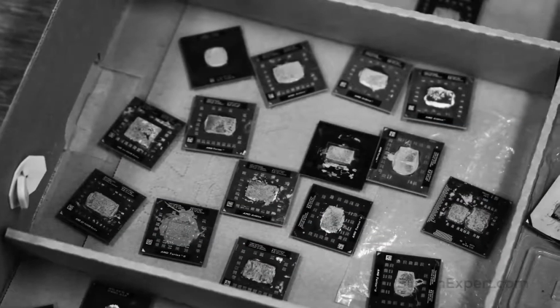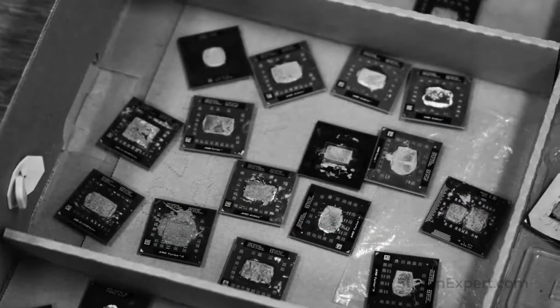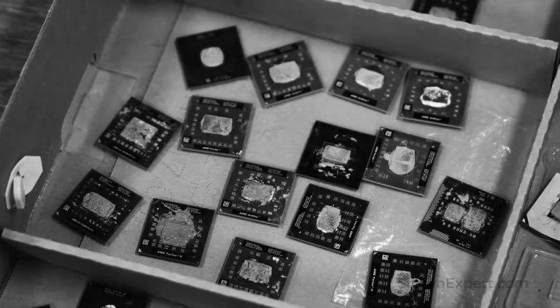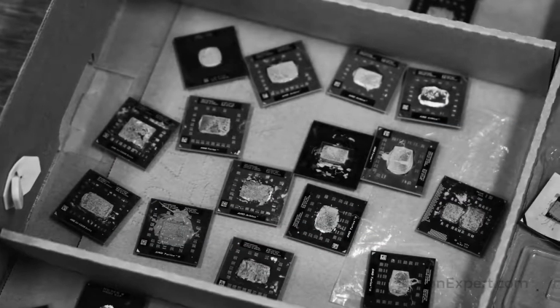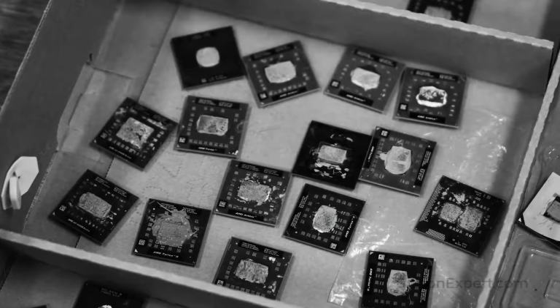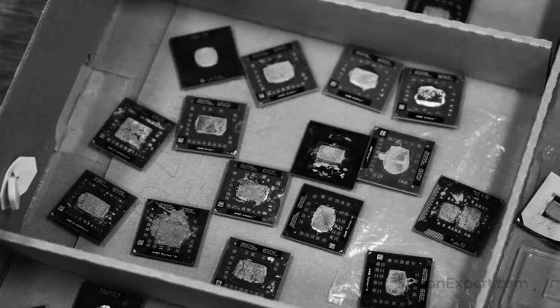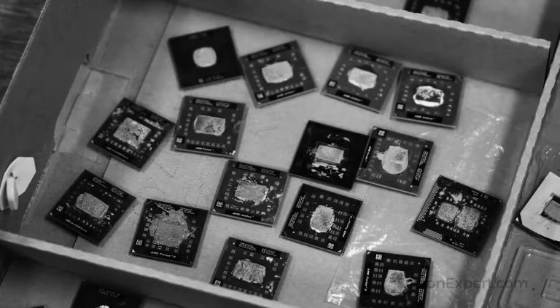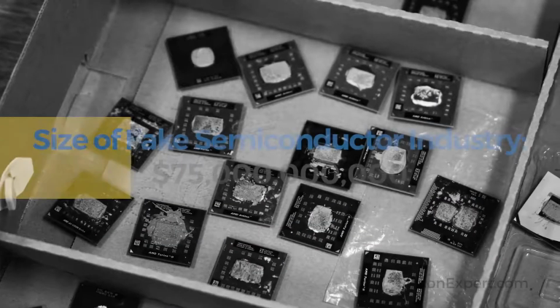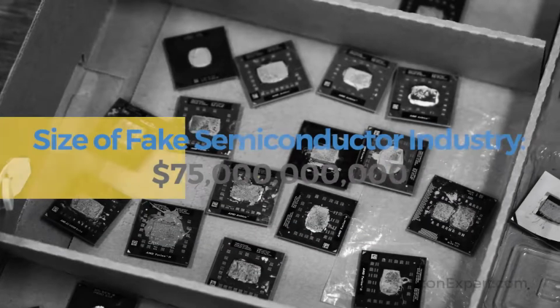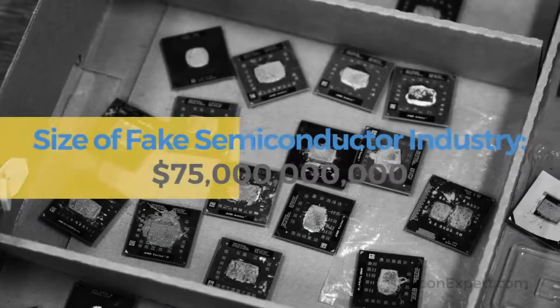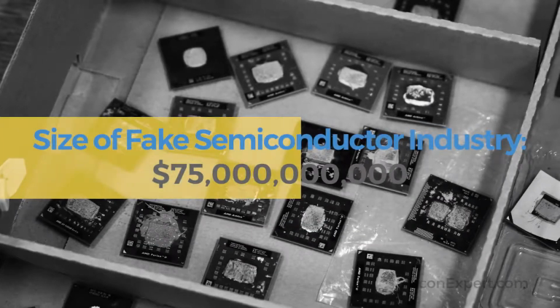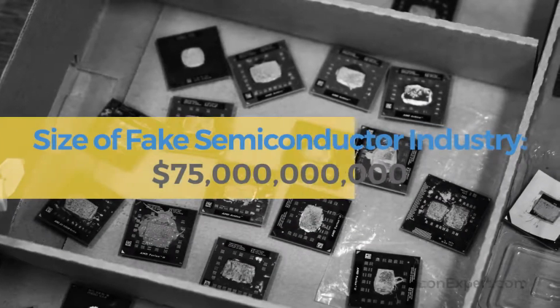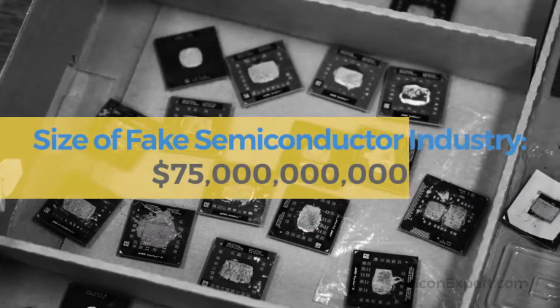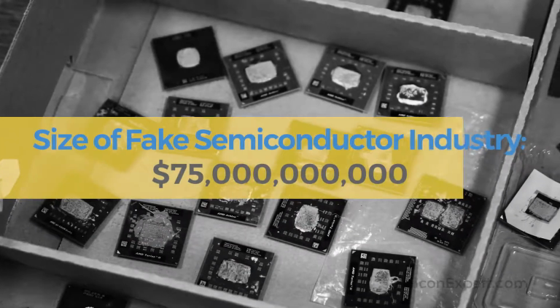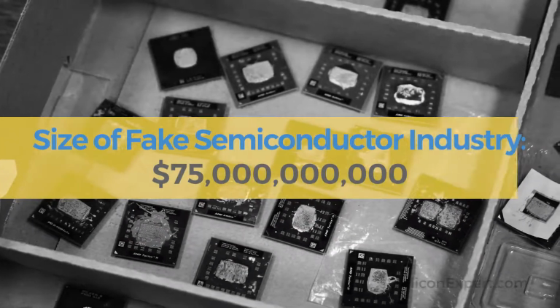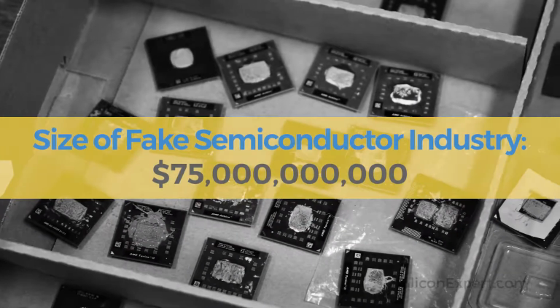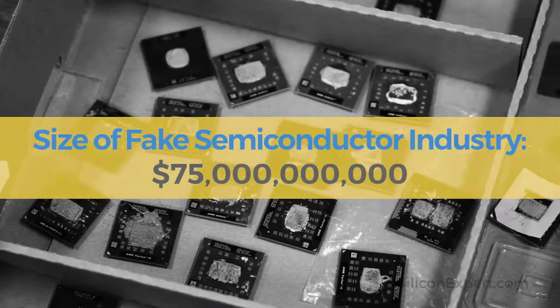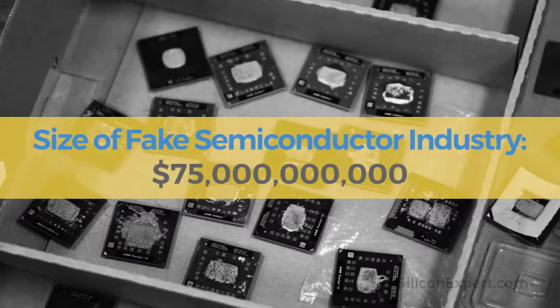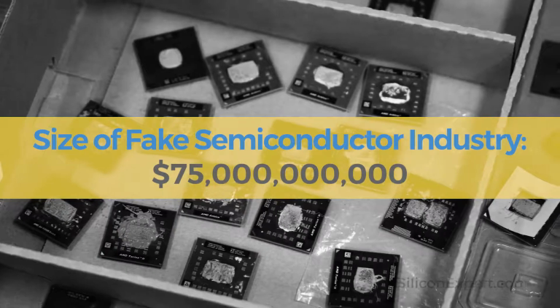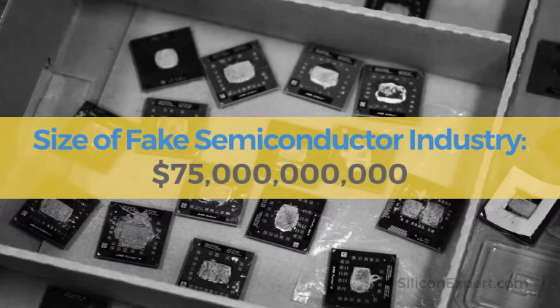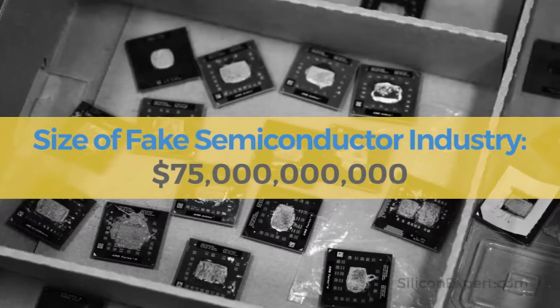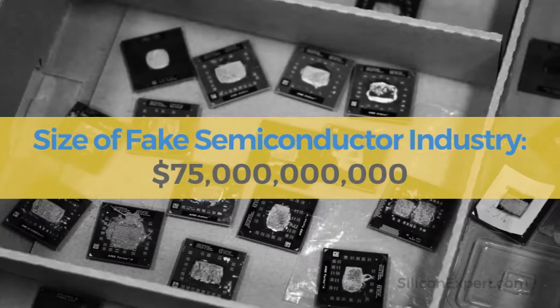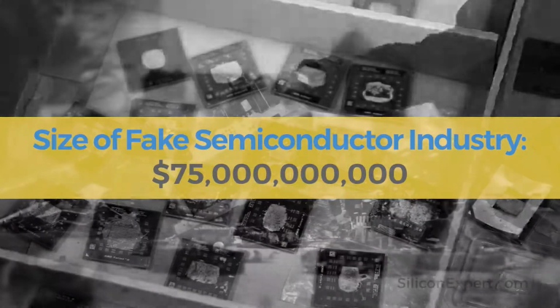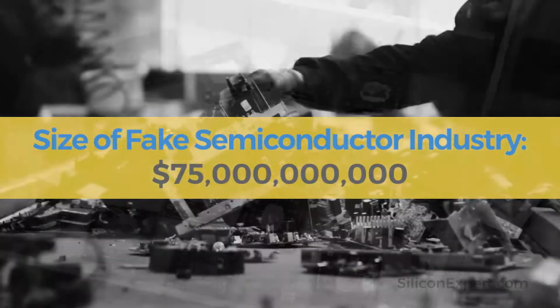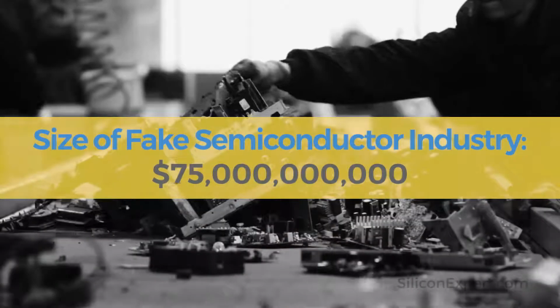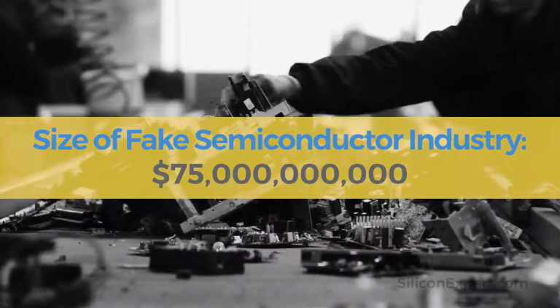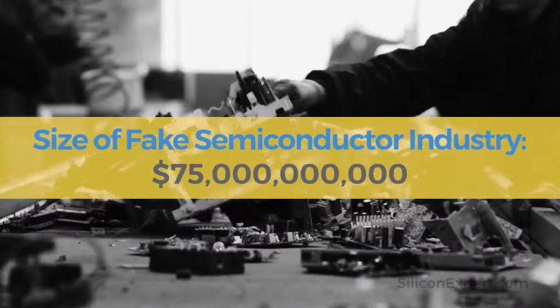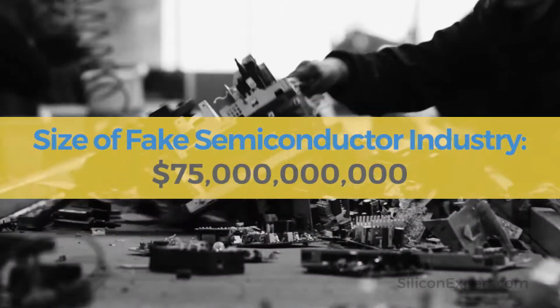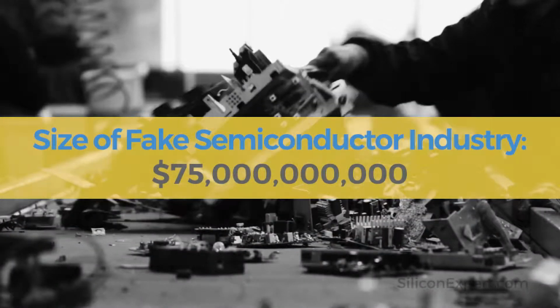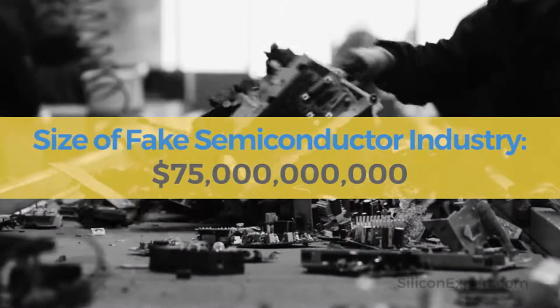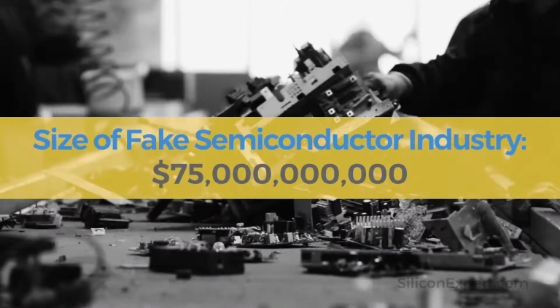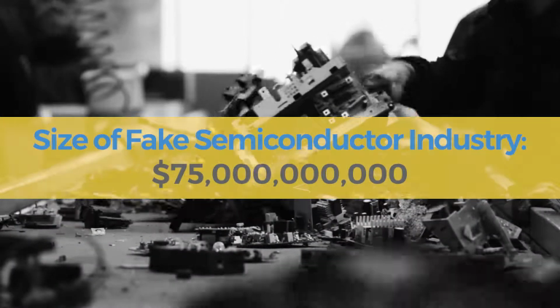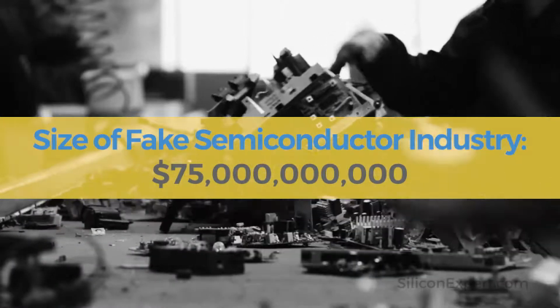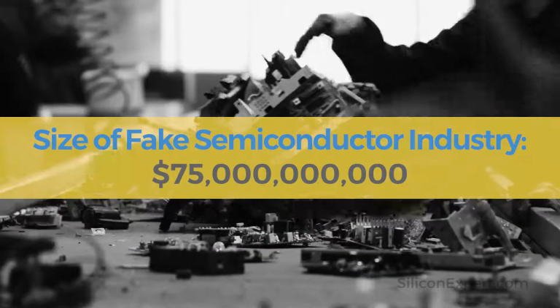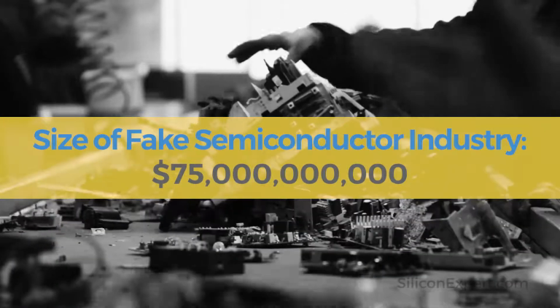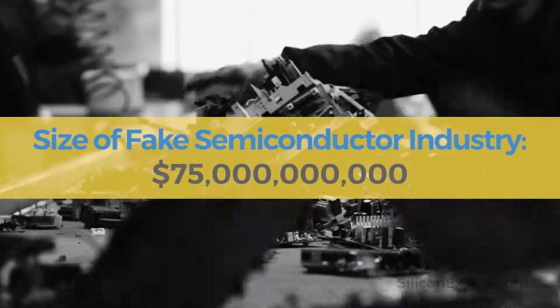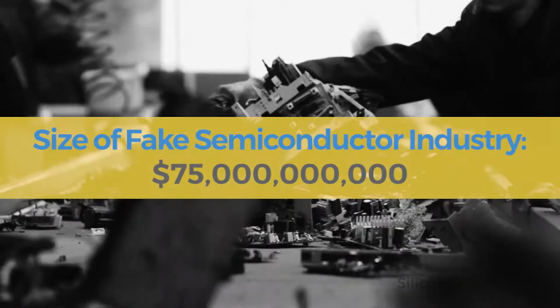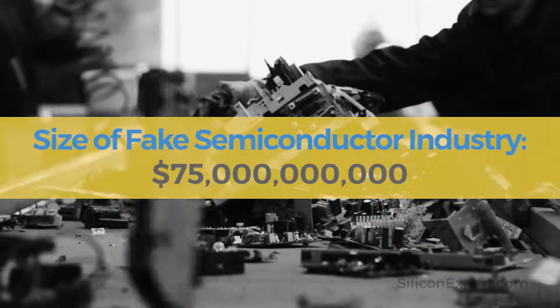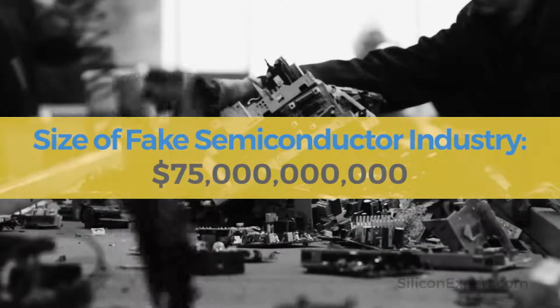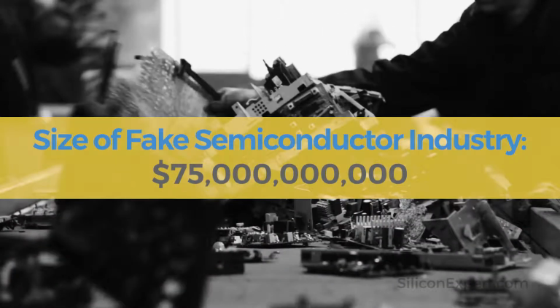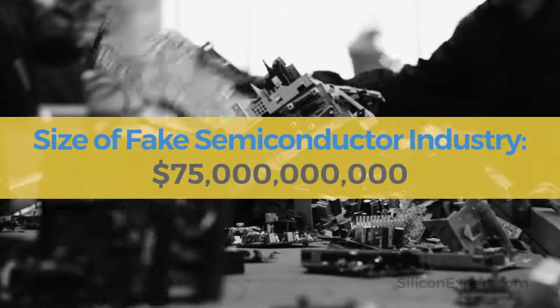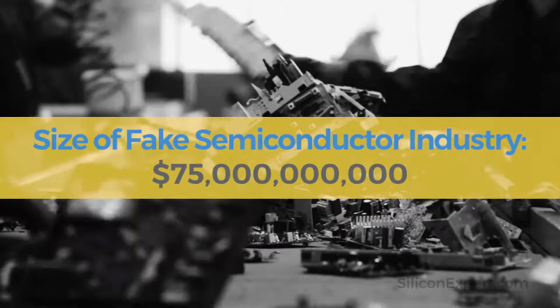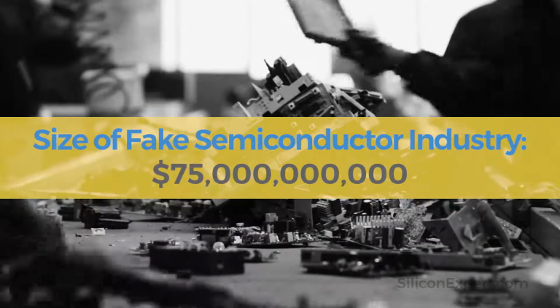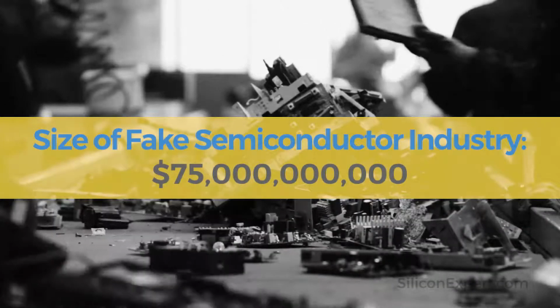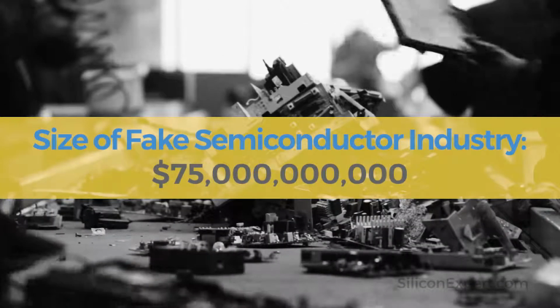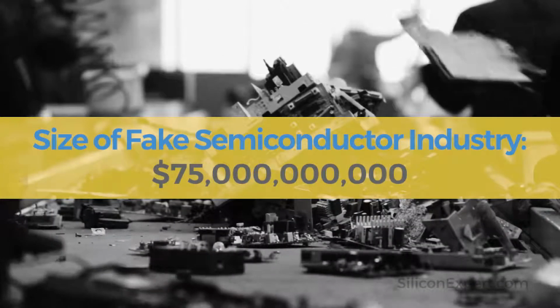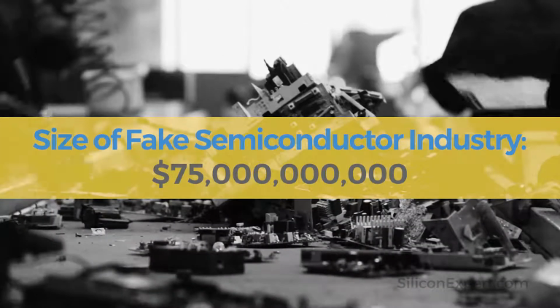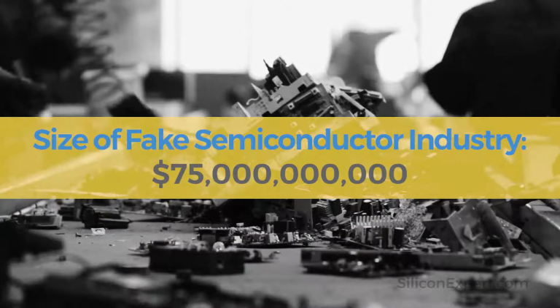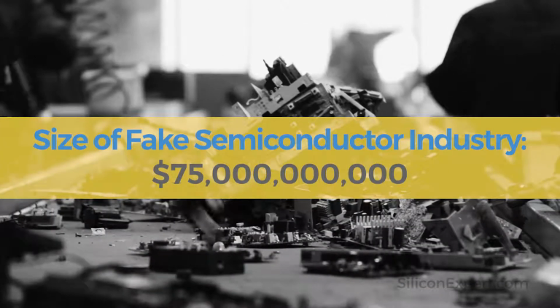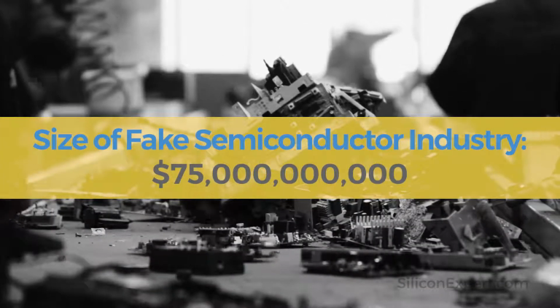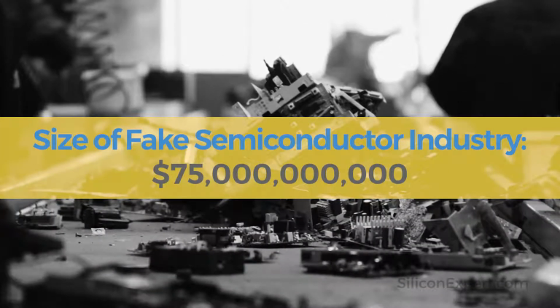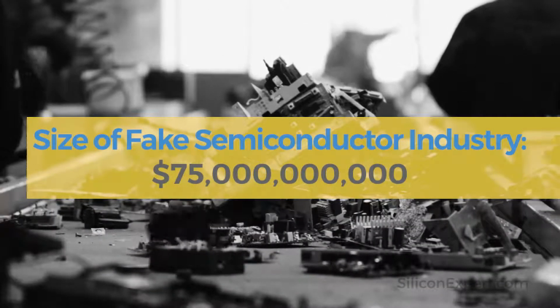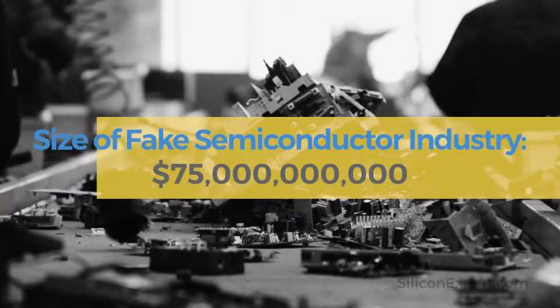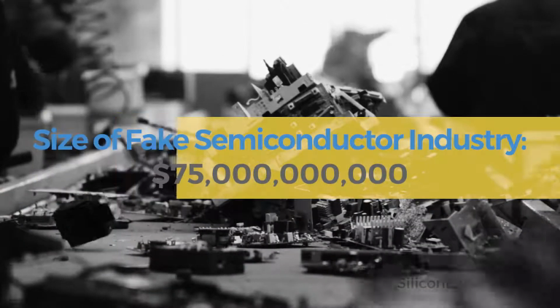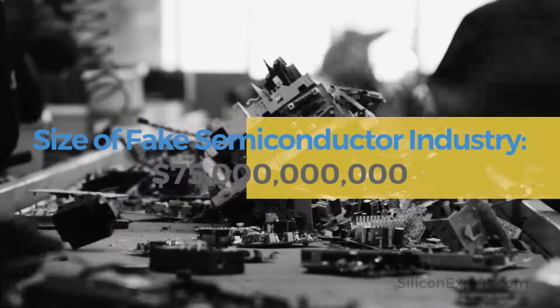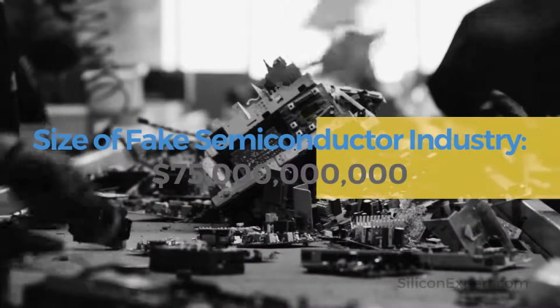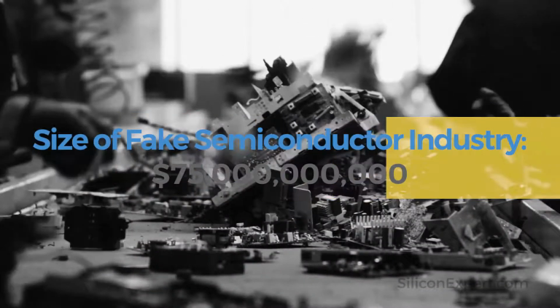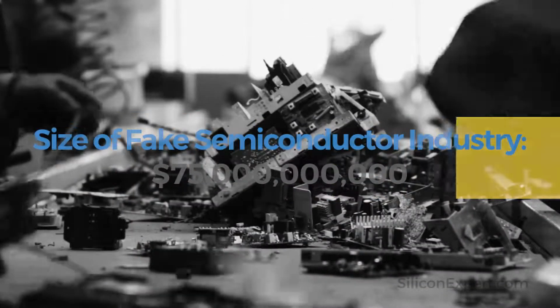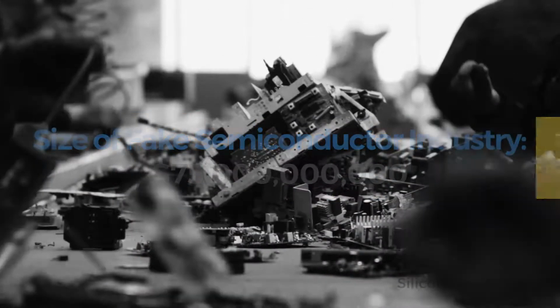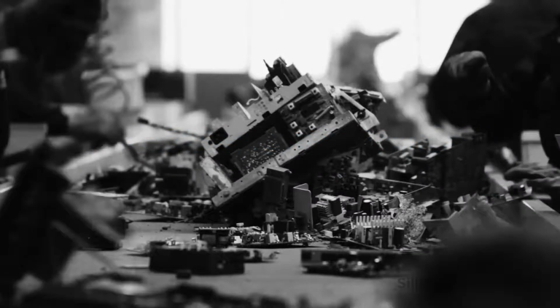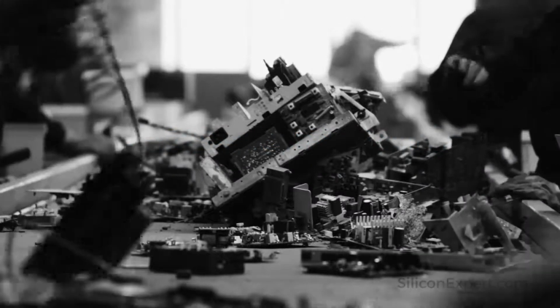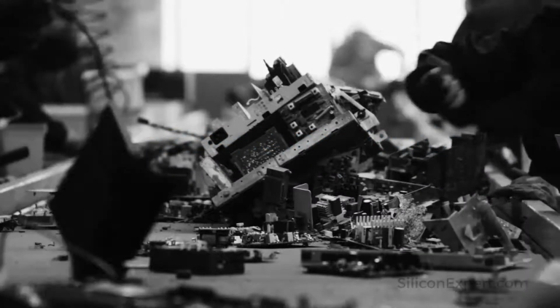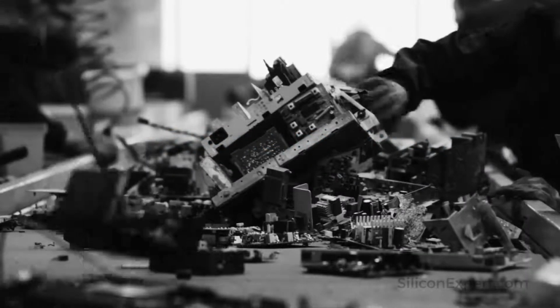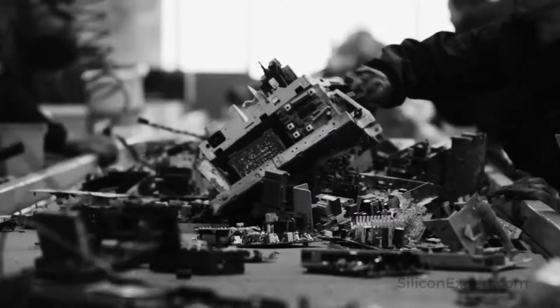Counterfeiters are making clones, falsely remarking parts, and harvesting components from heaps of discarded electronics in landfills.